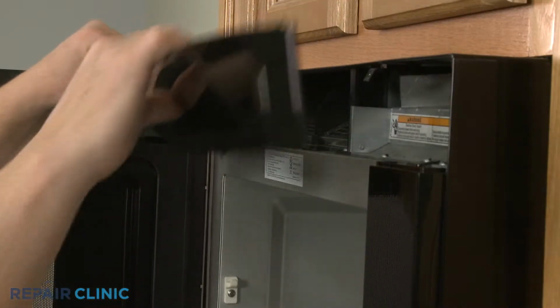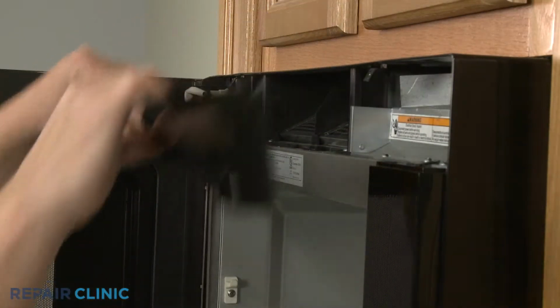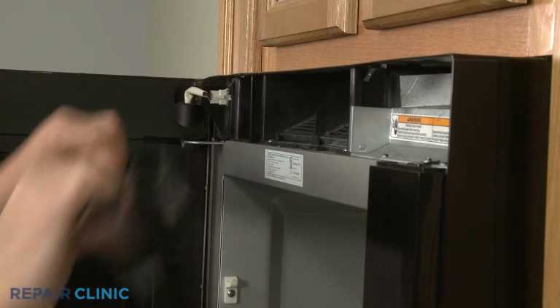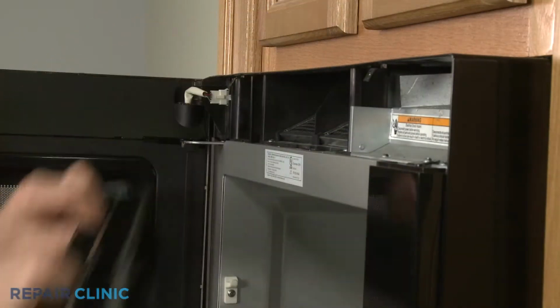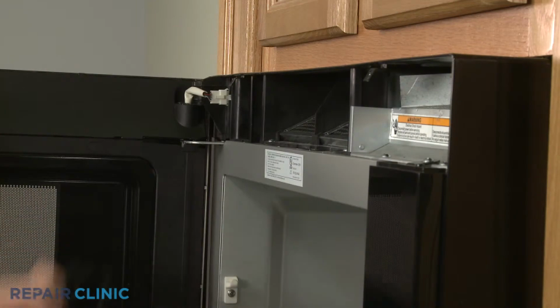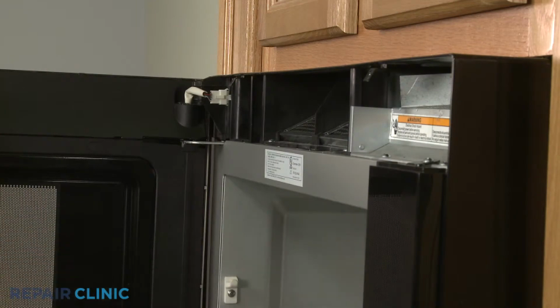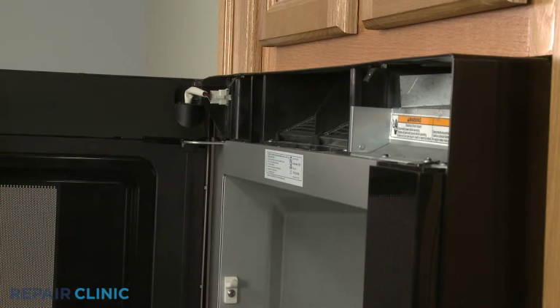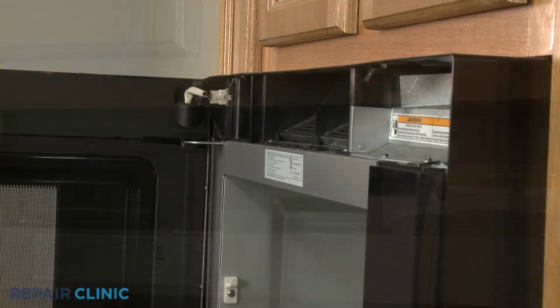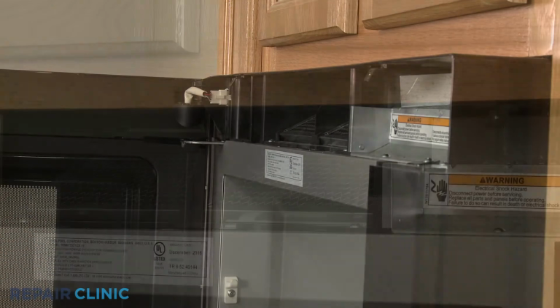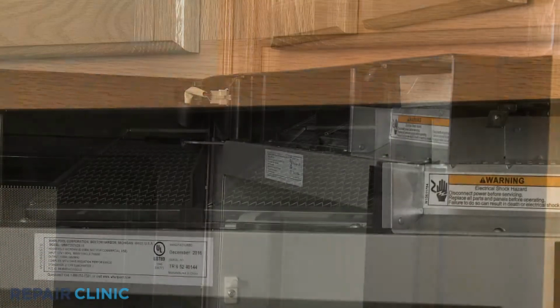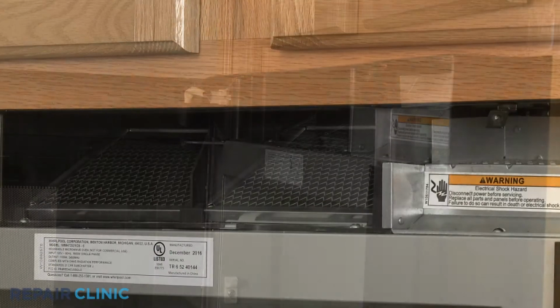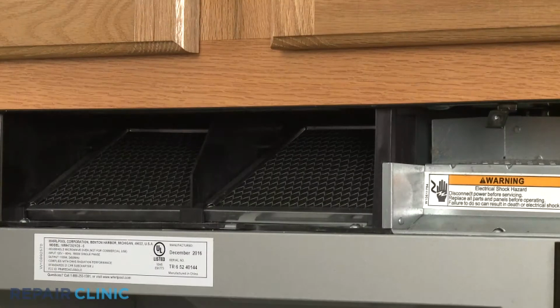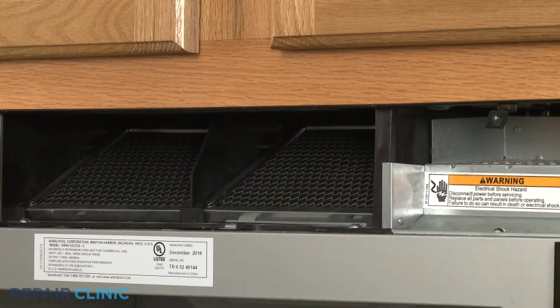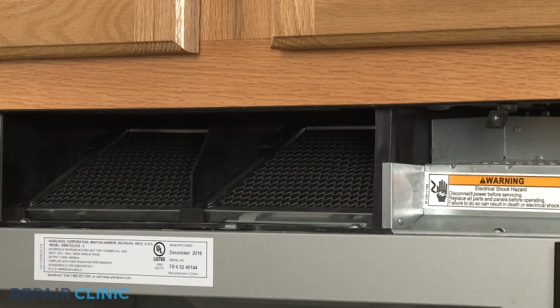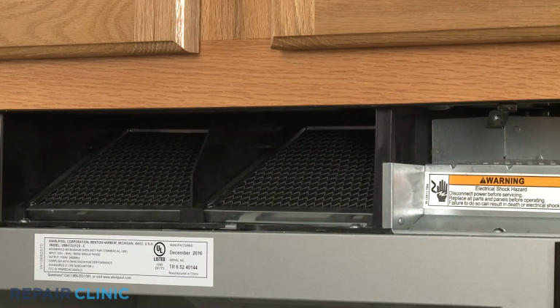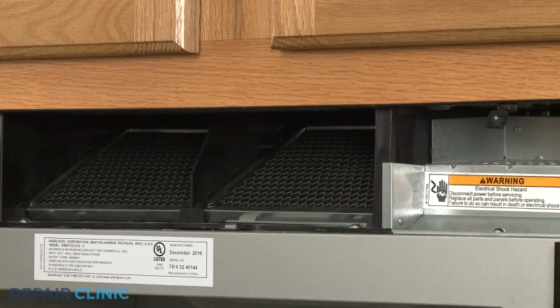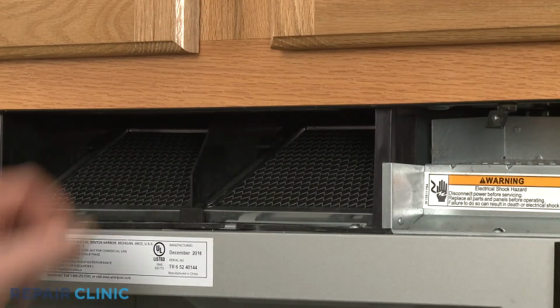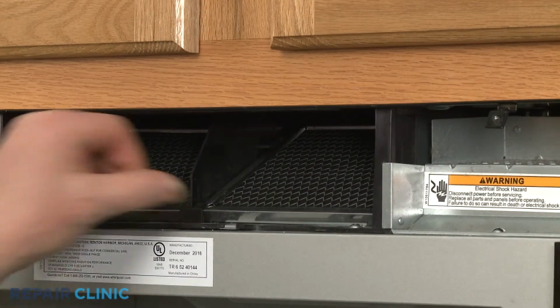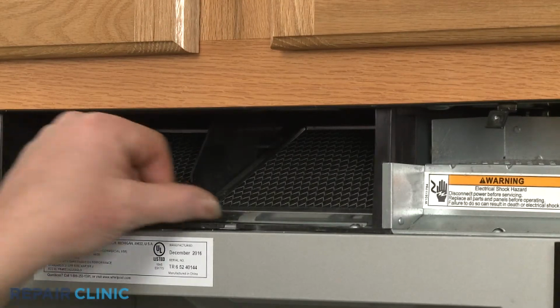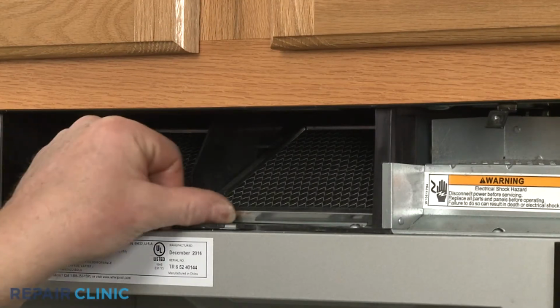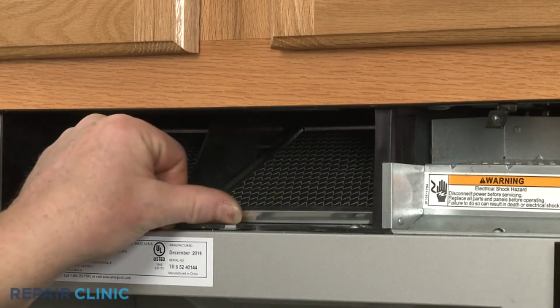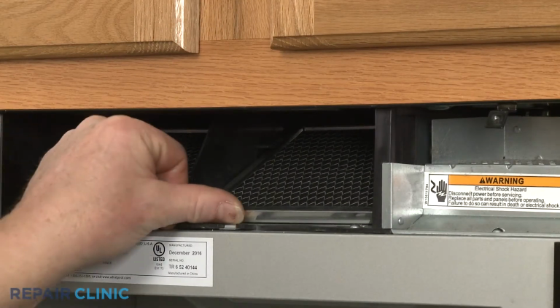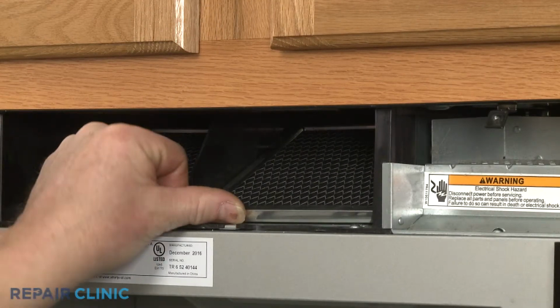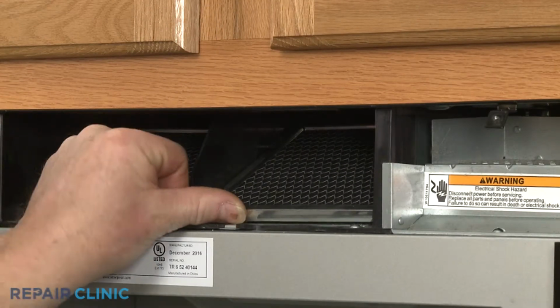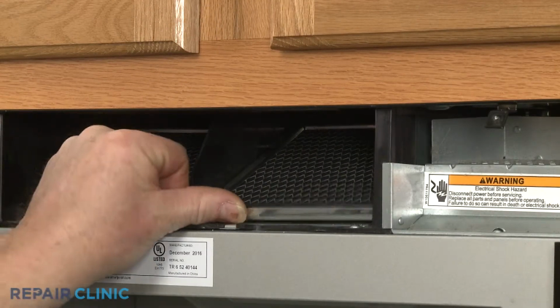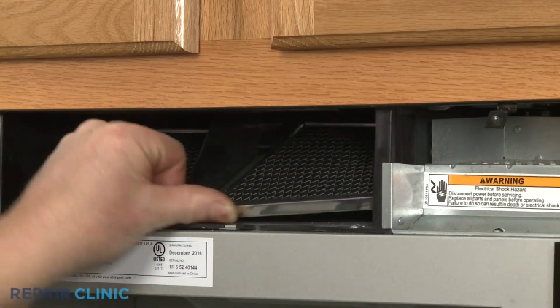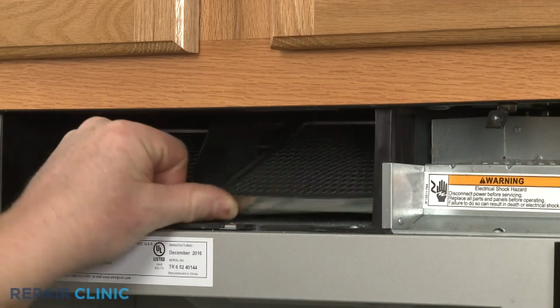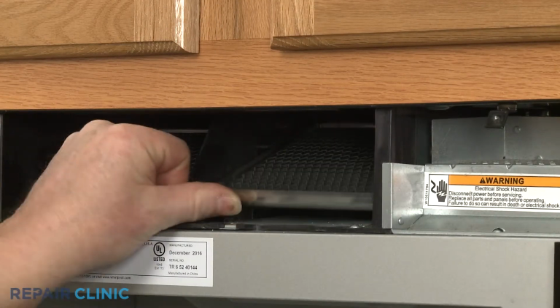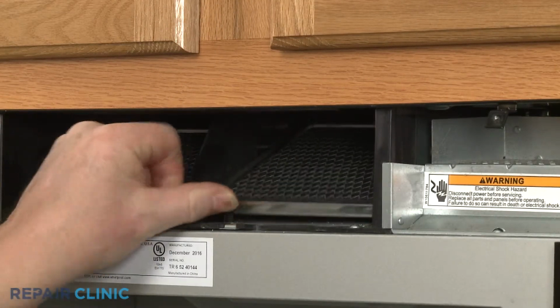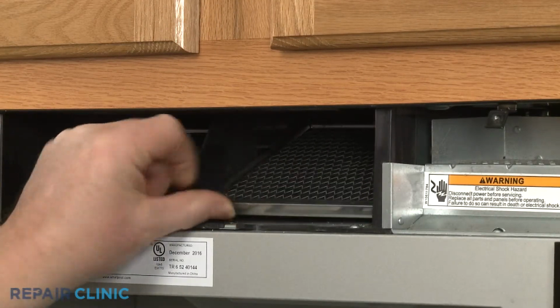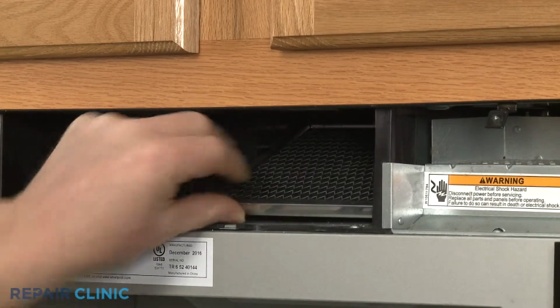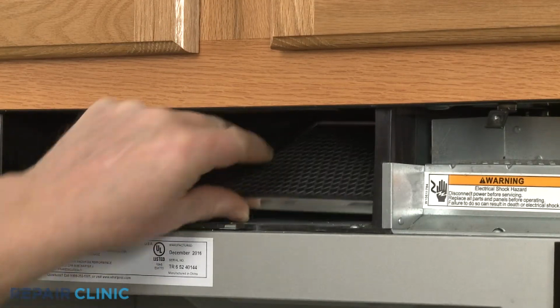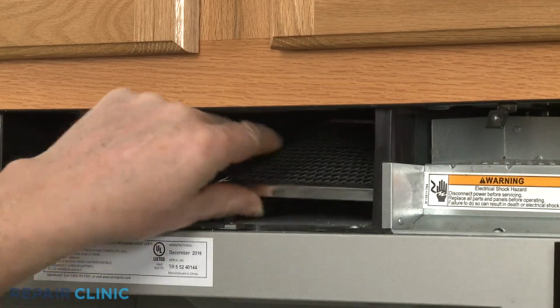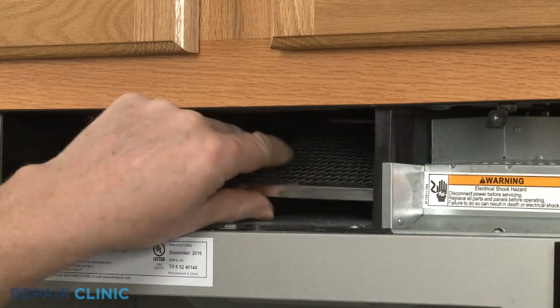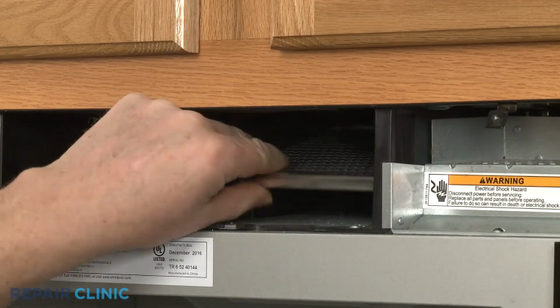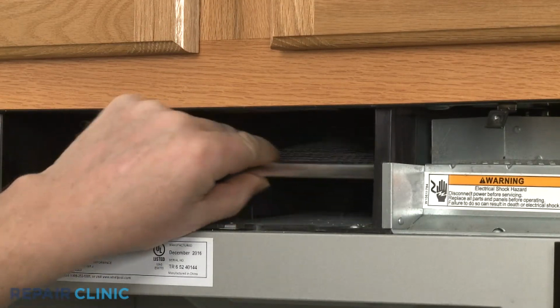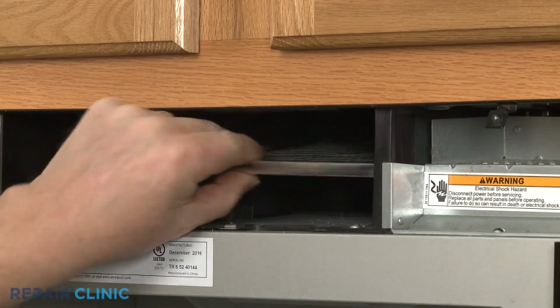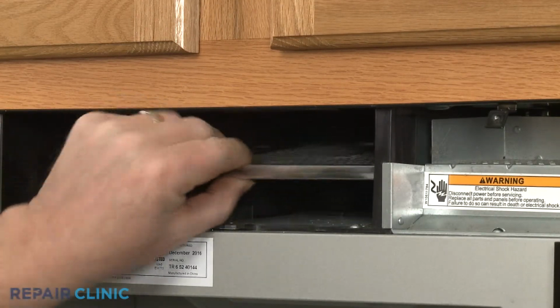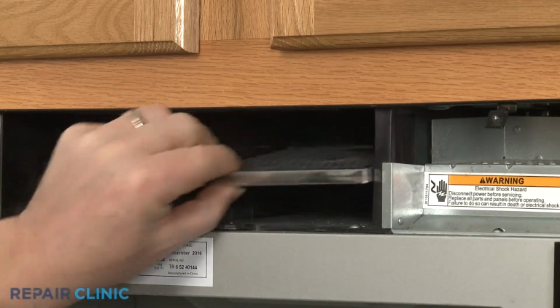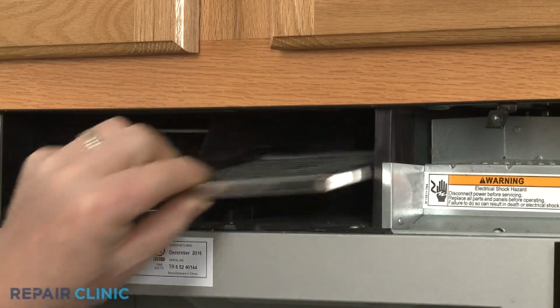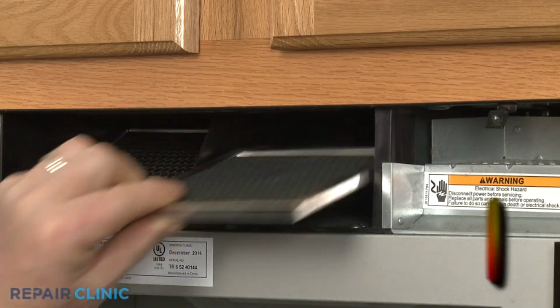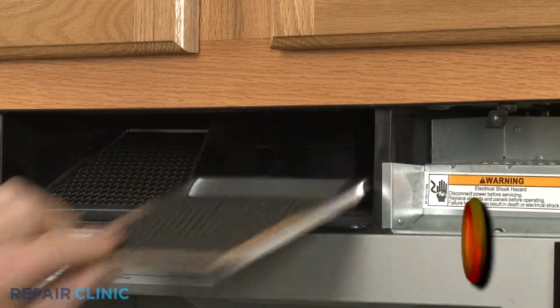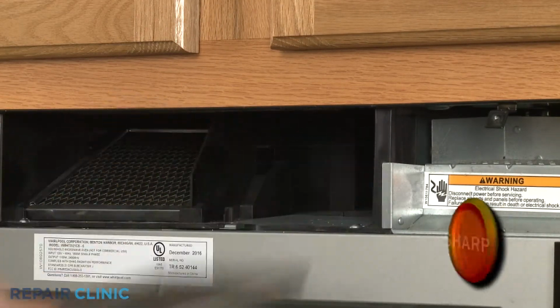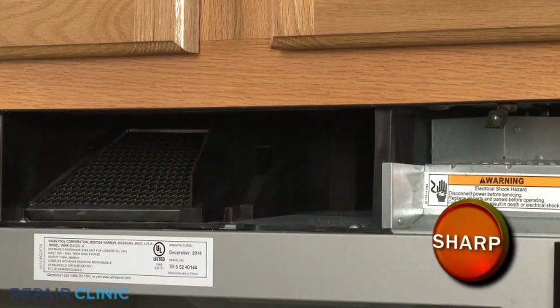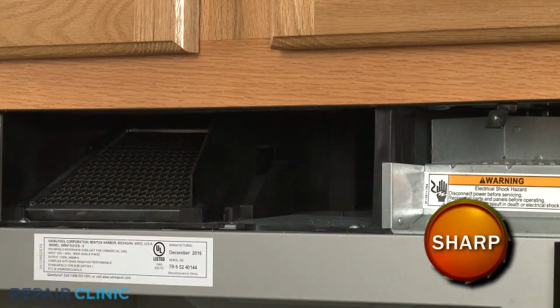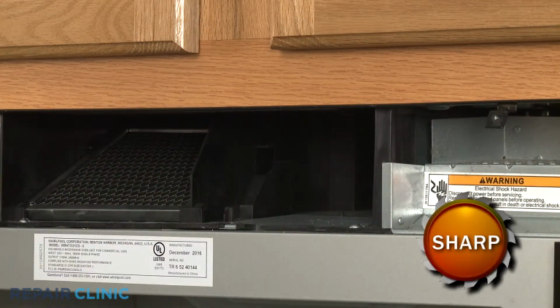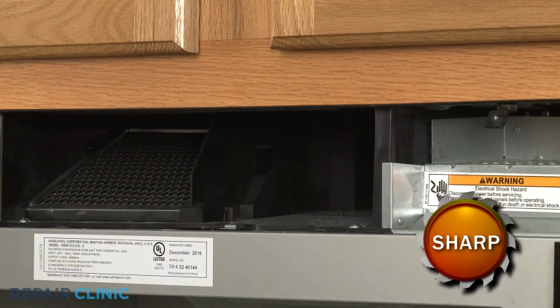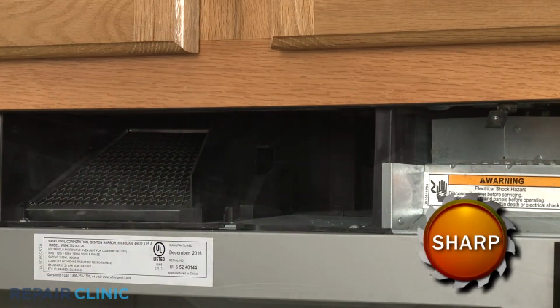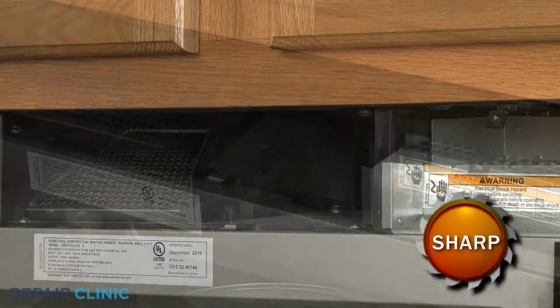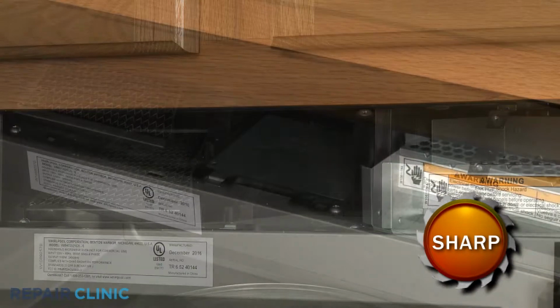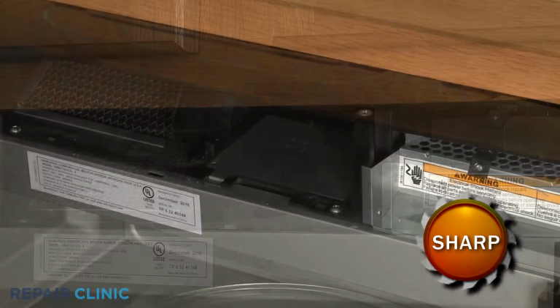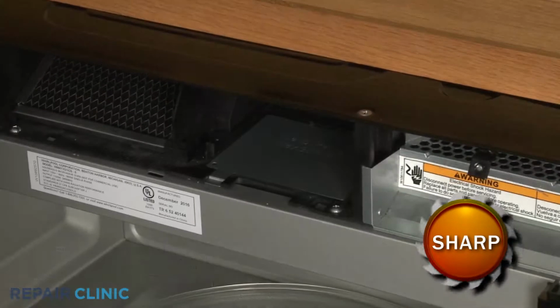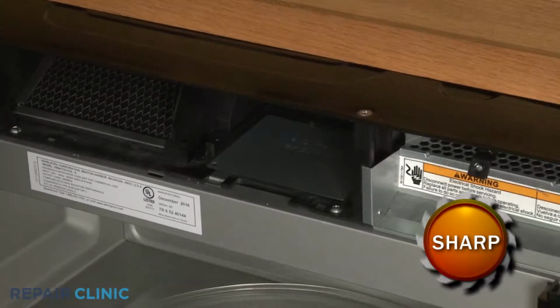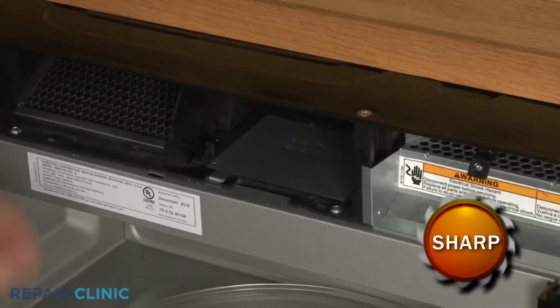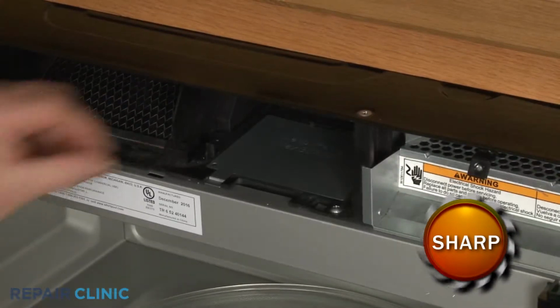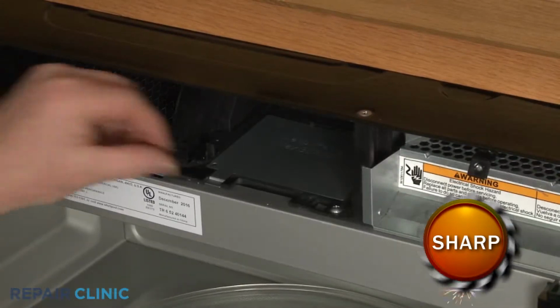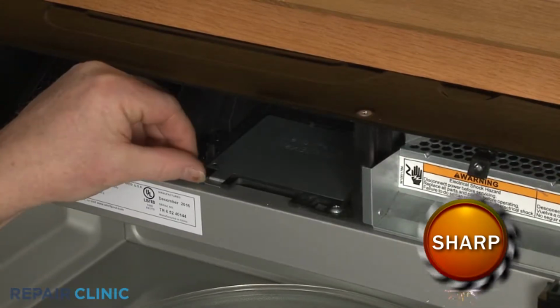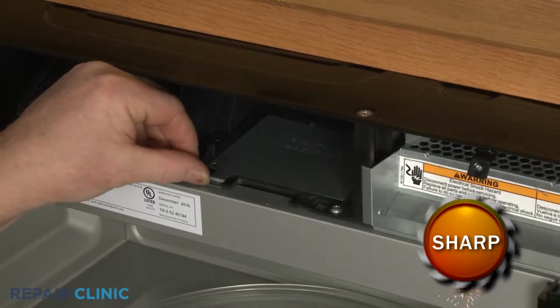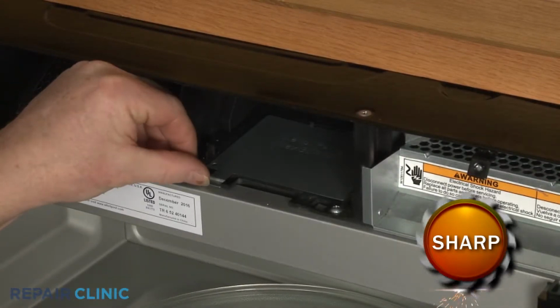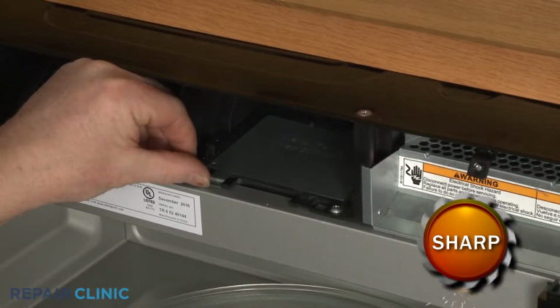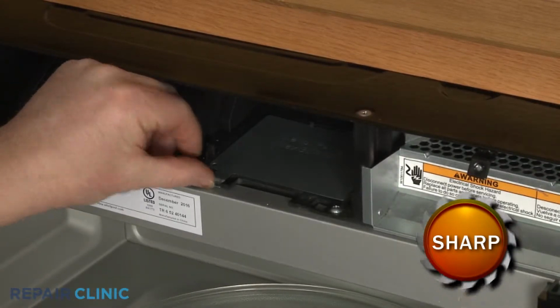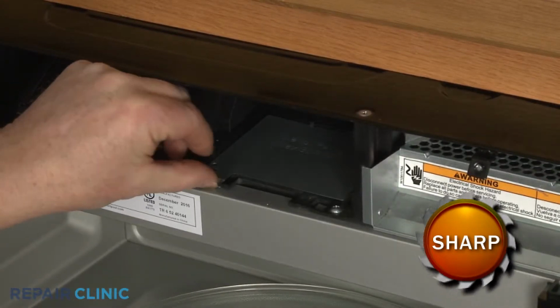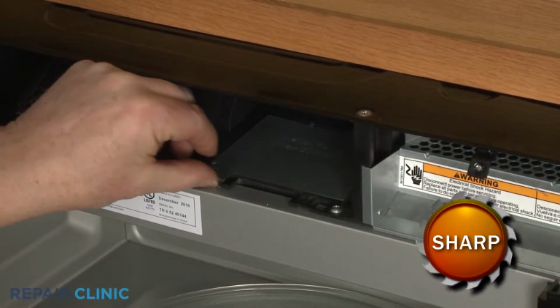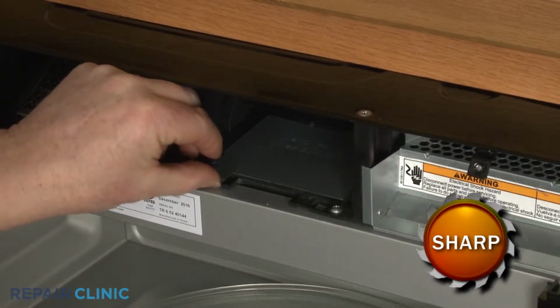Remove the right side charcoal filter by lifting up the front and pulling it forward. Lift off the lamp cover.